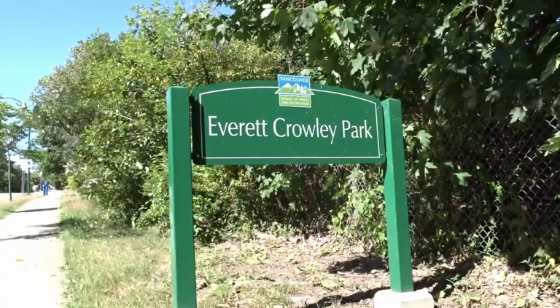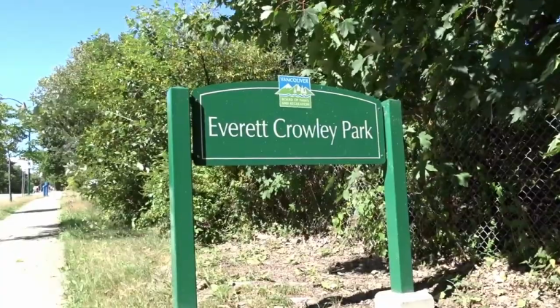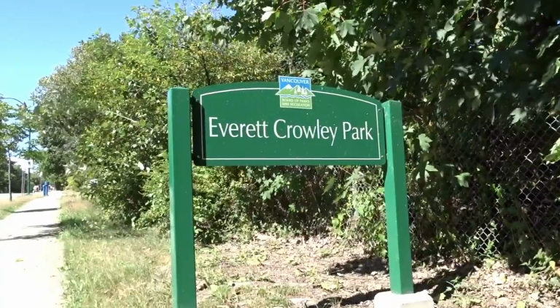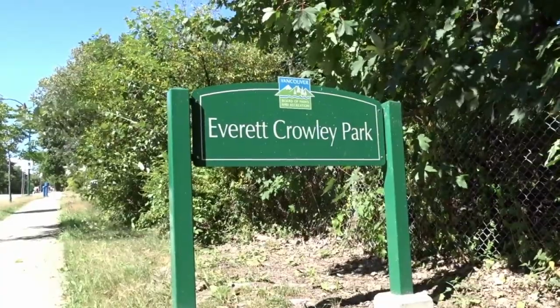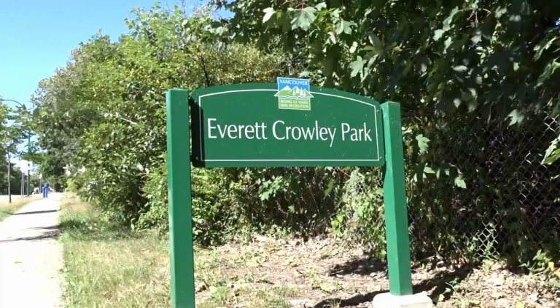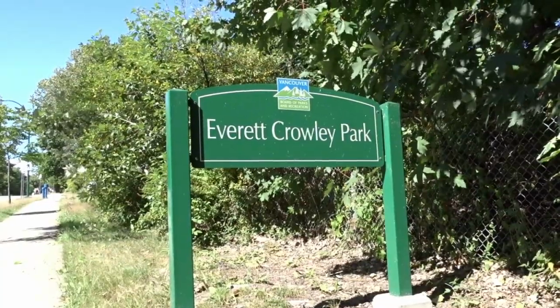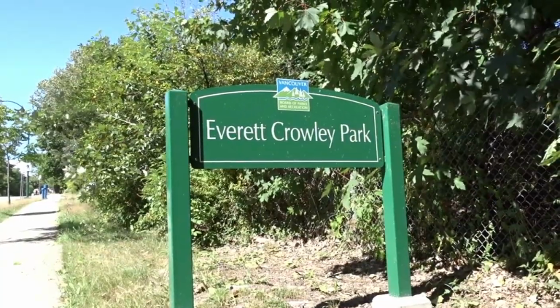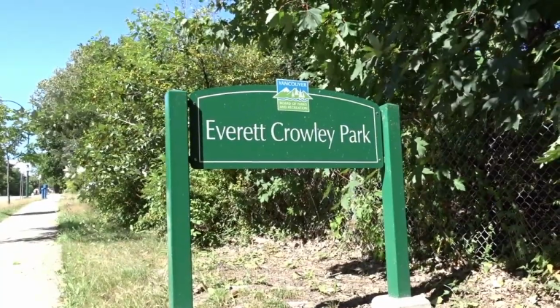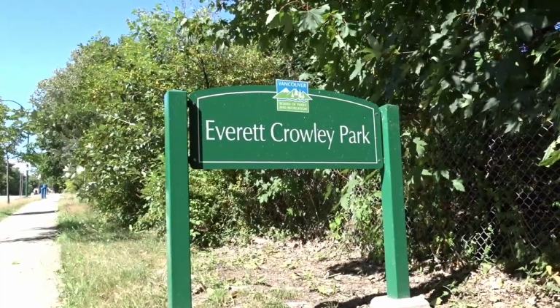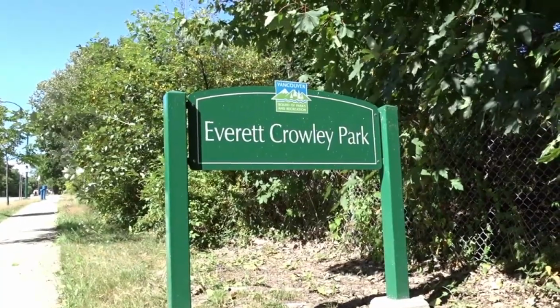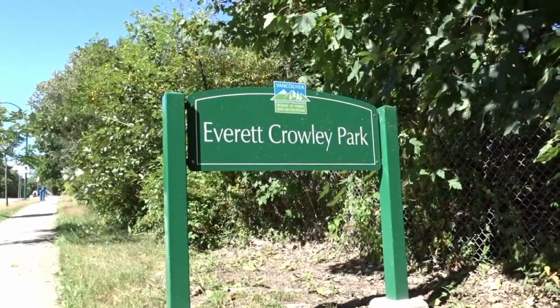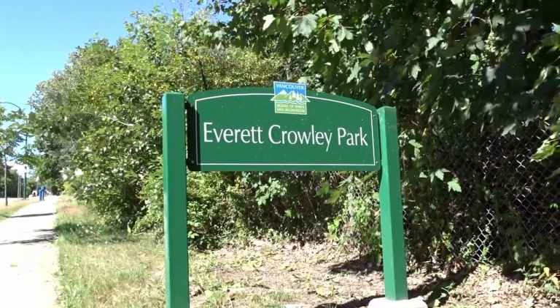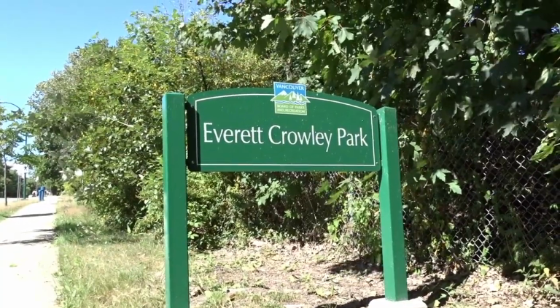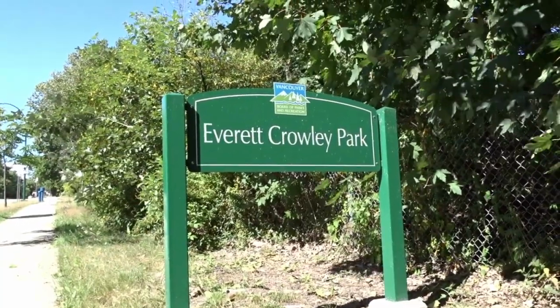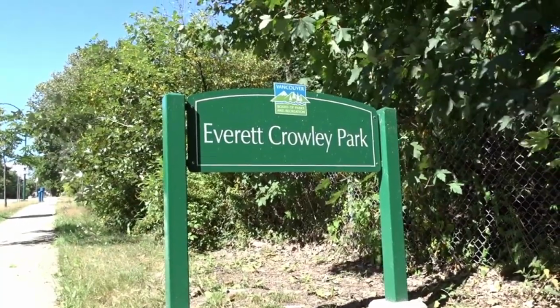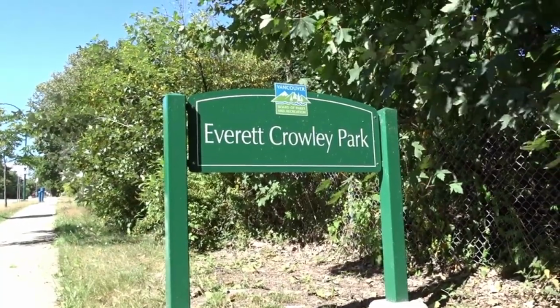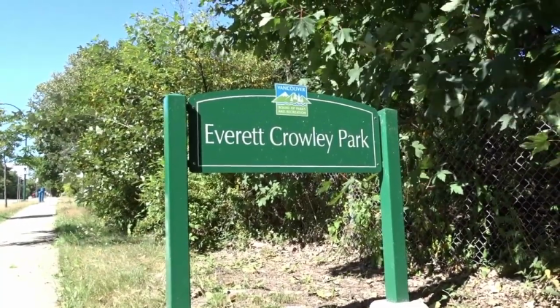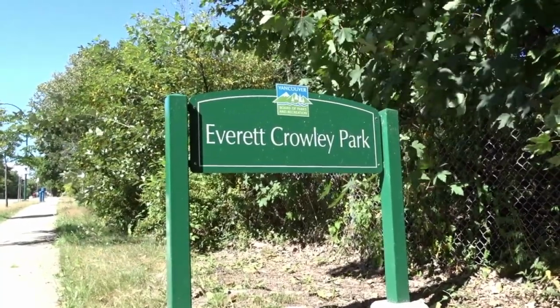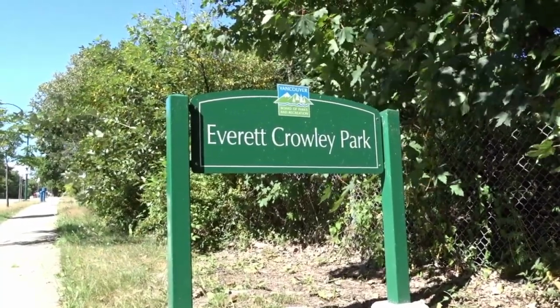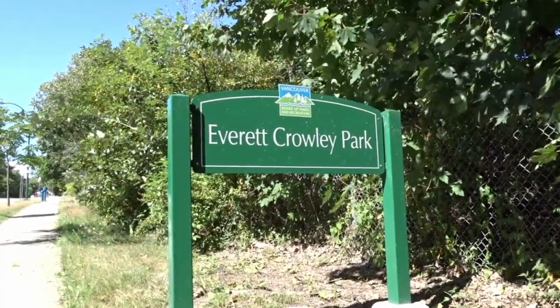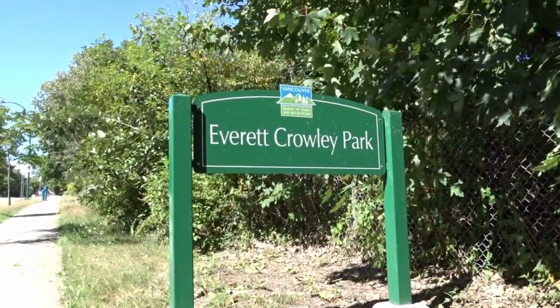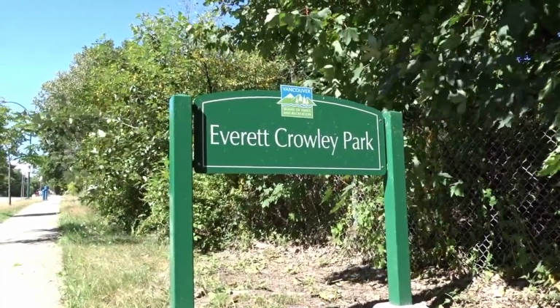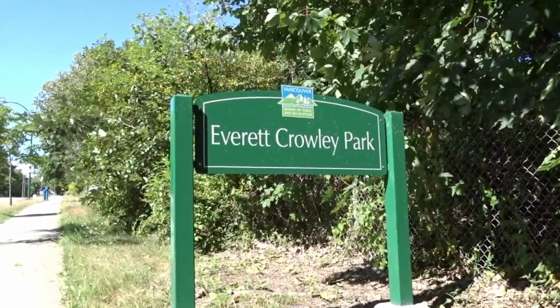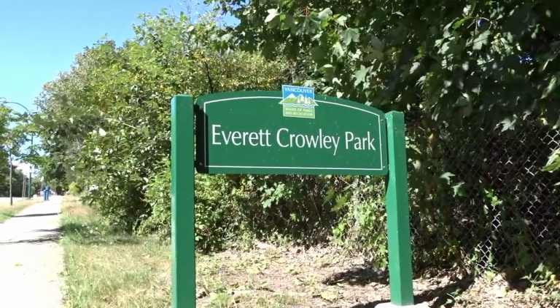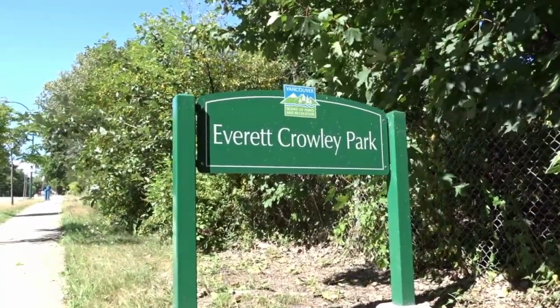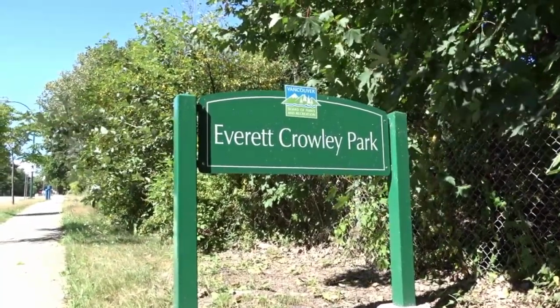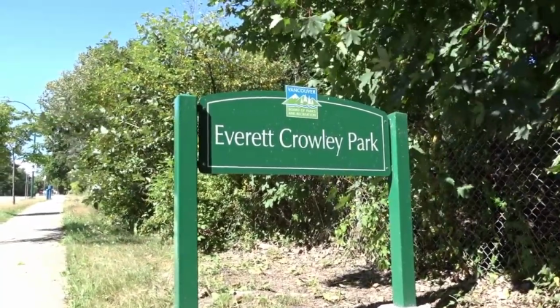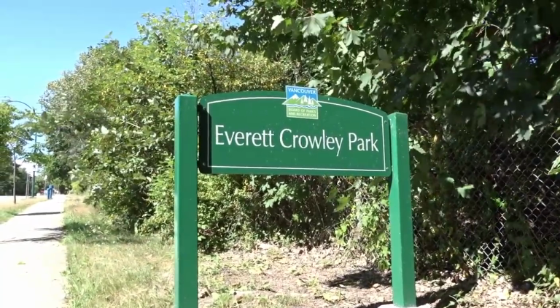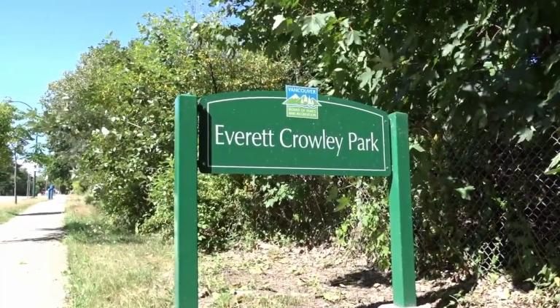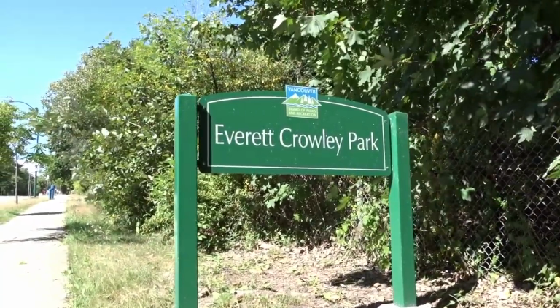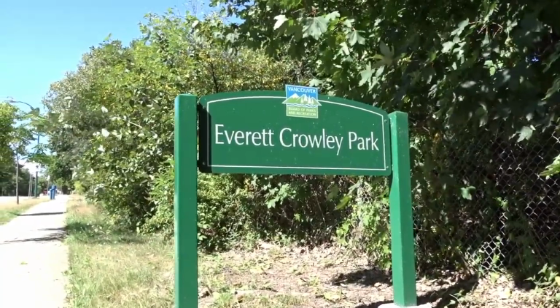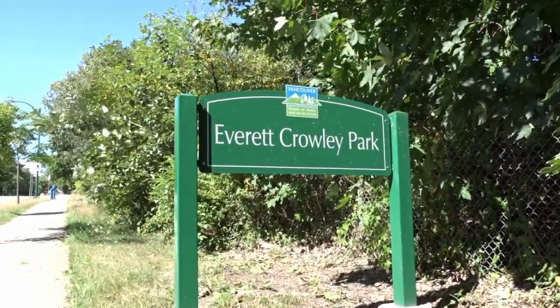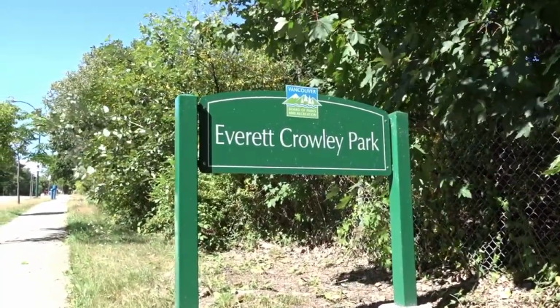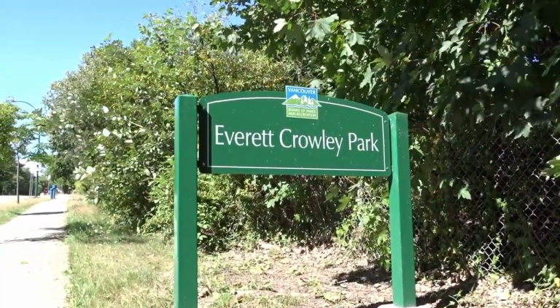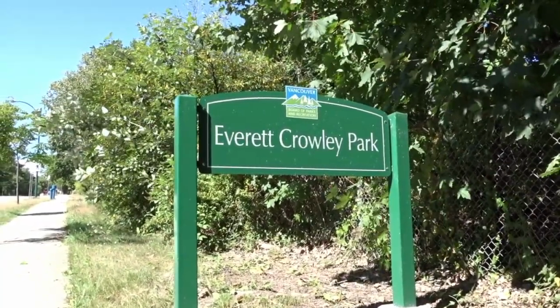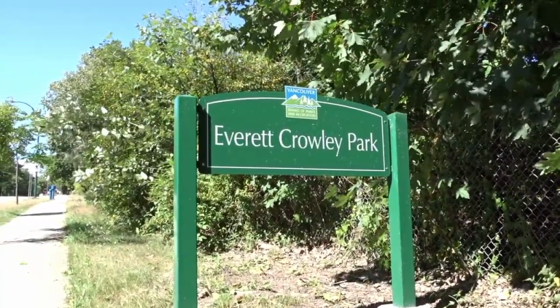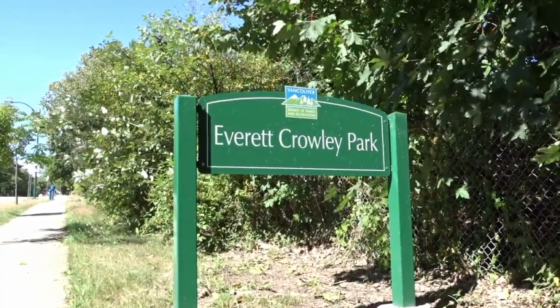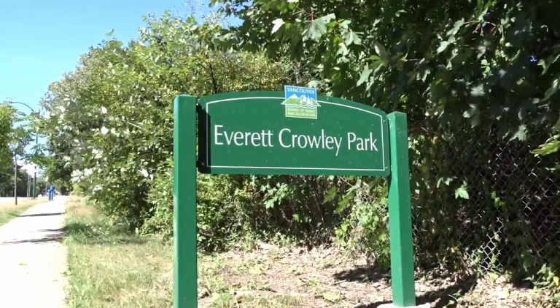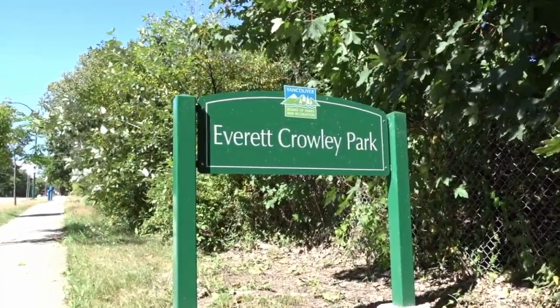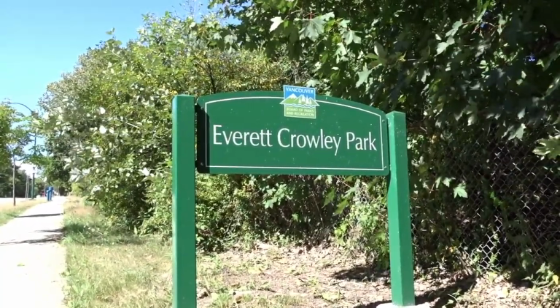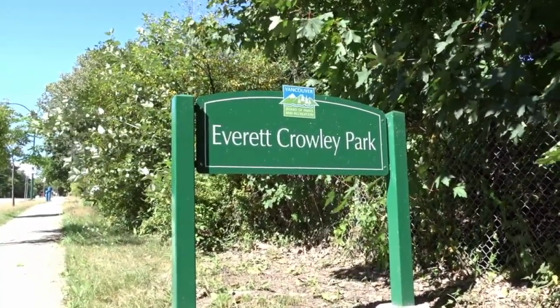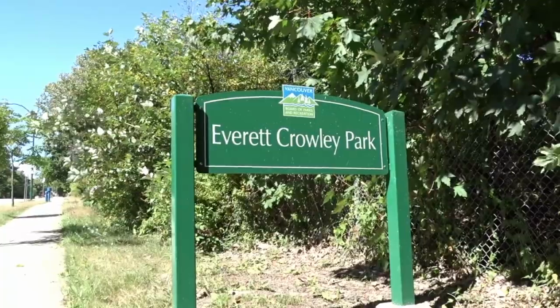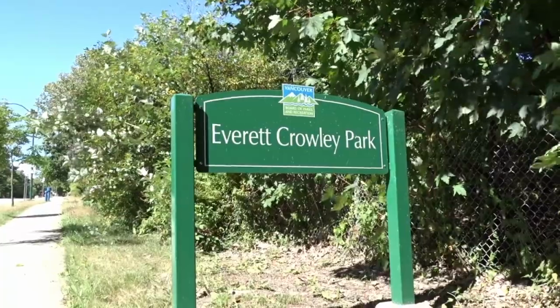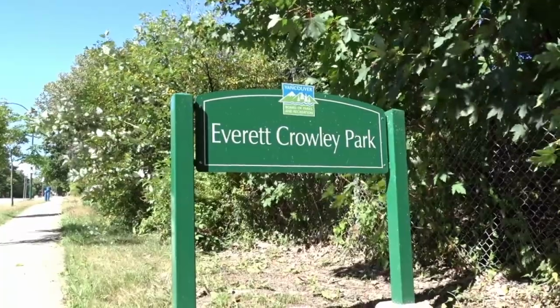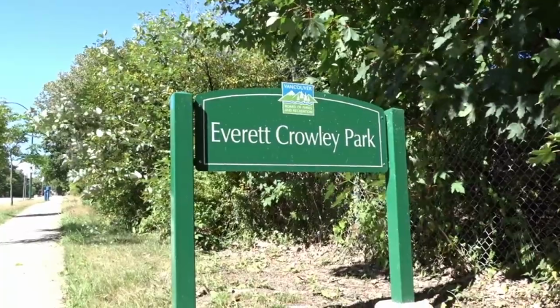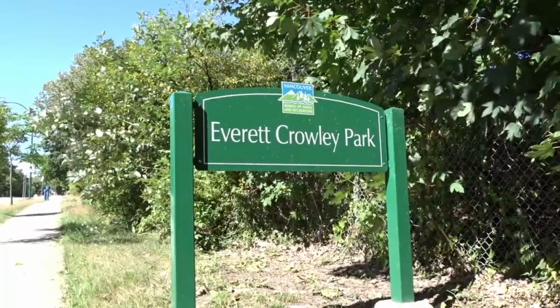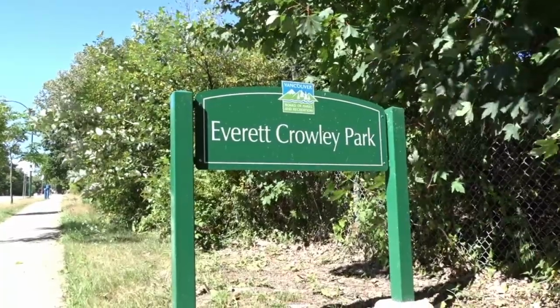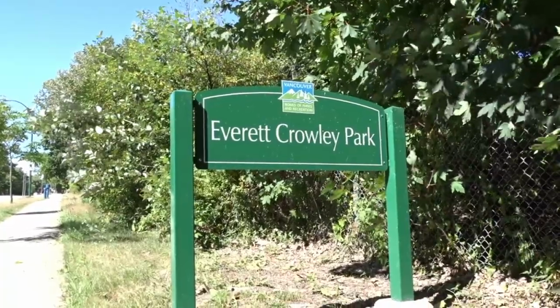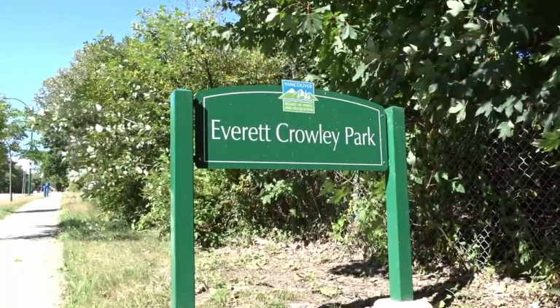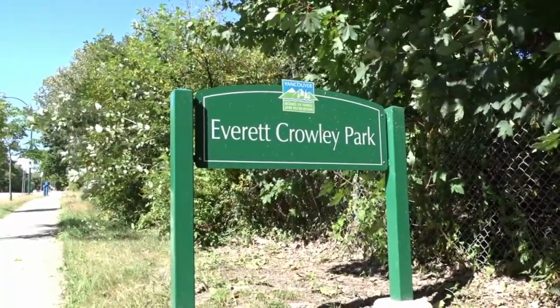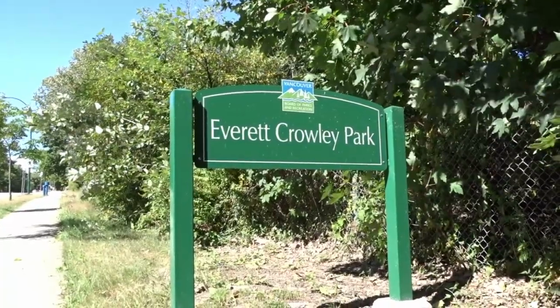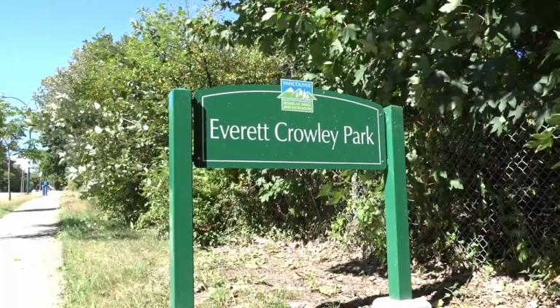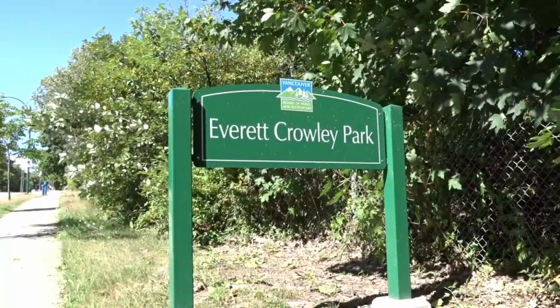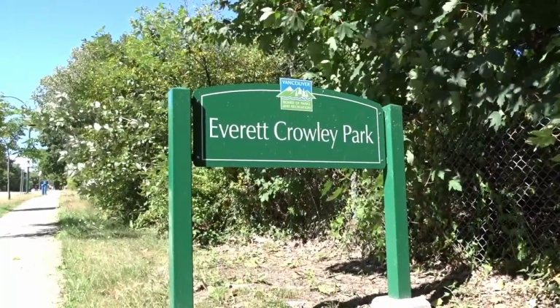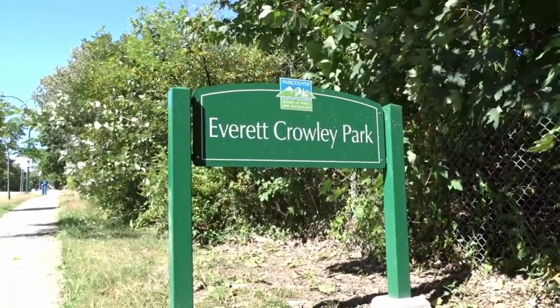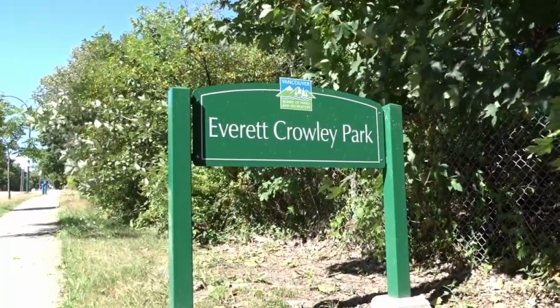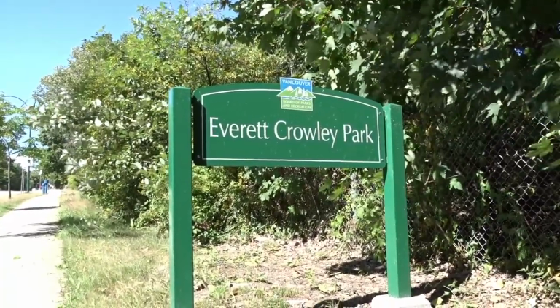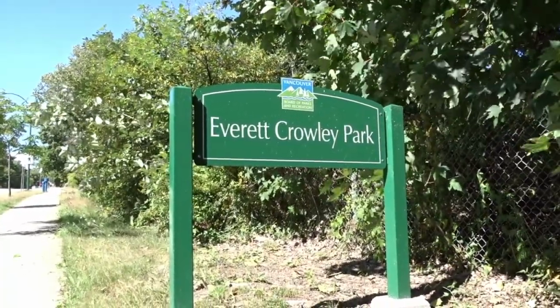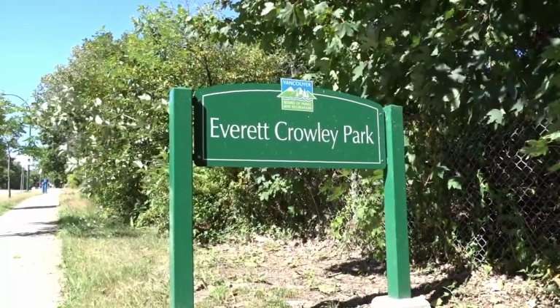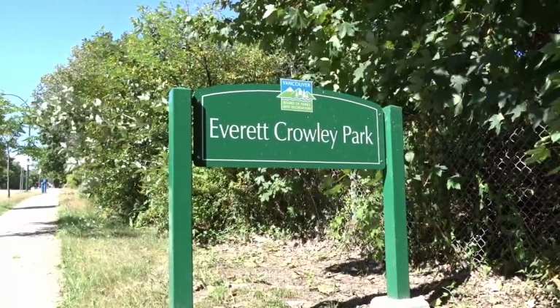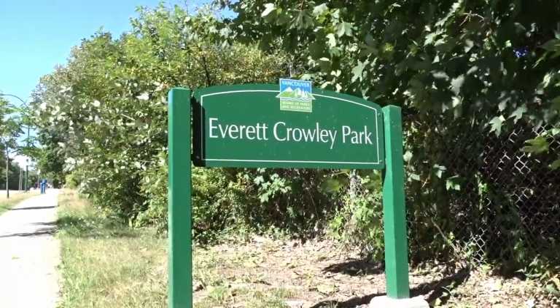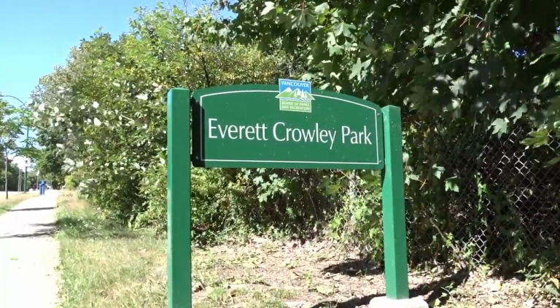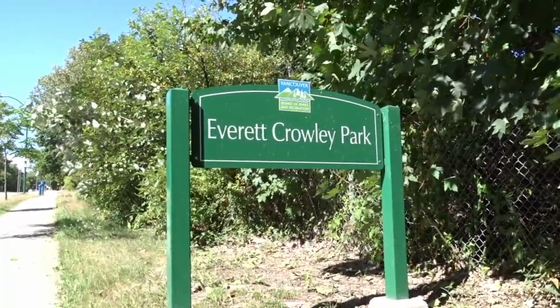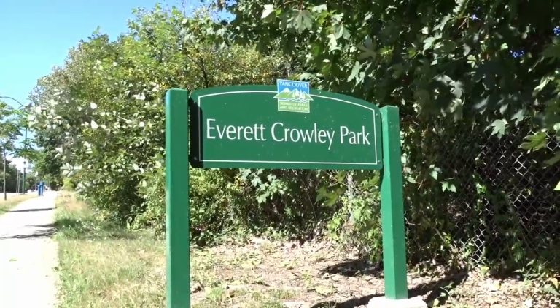Here we are at Everett Crawley Park to do a review of the 500 watt electric Schwinn Meridian Tricycle on this beautiful sunny day.